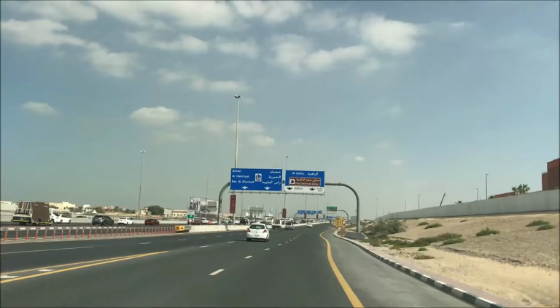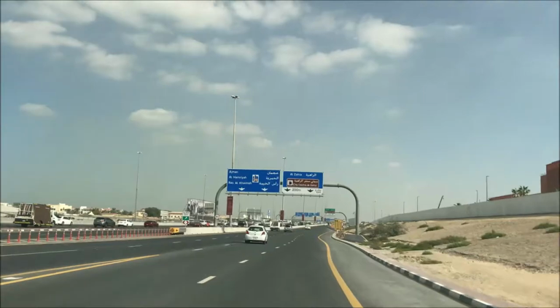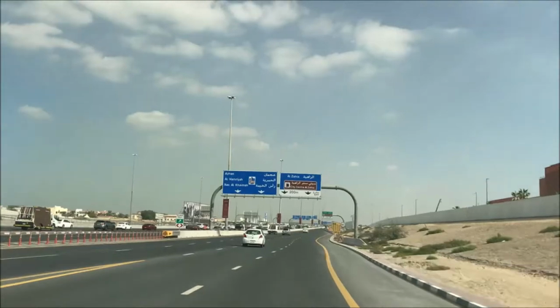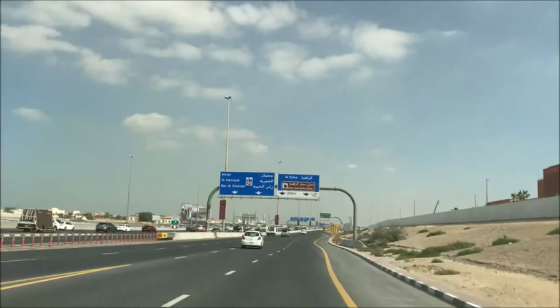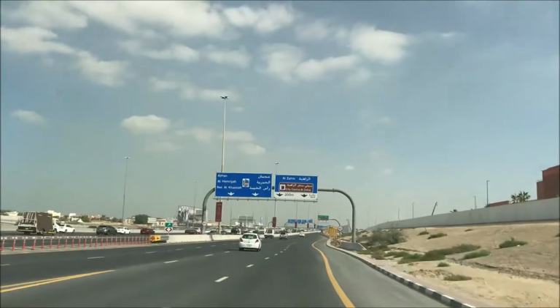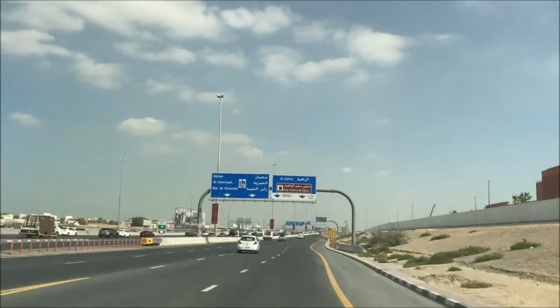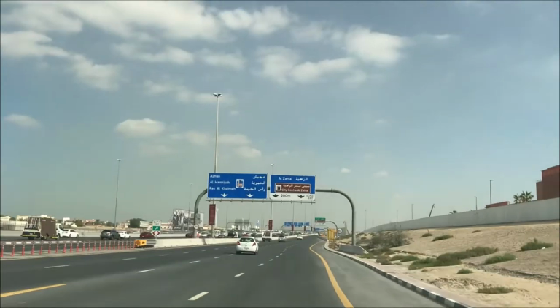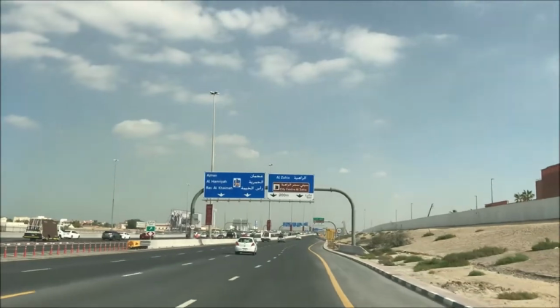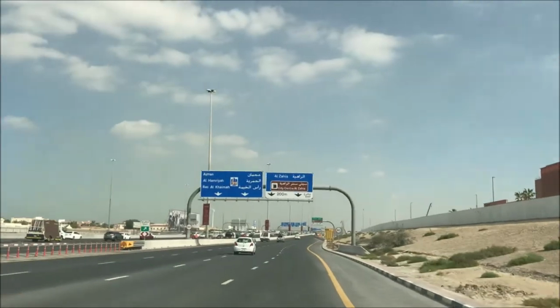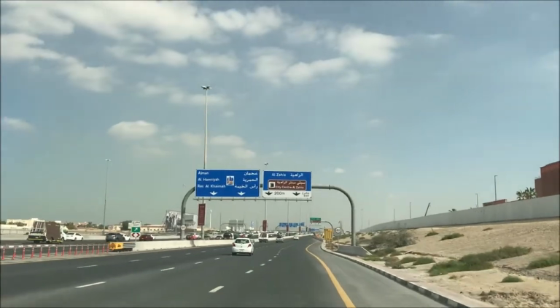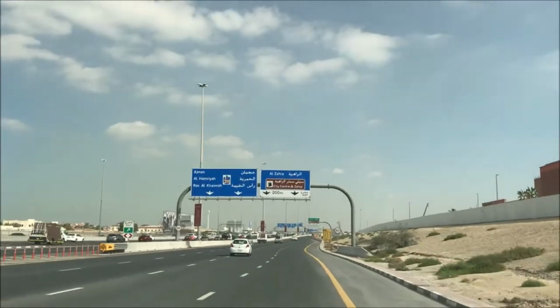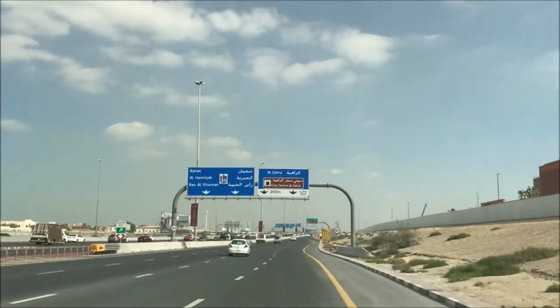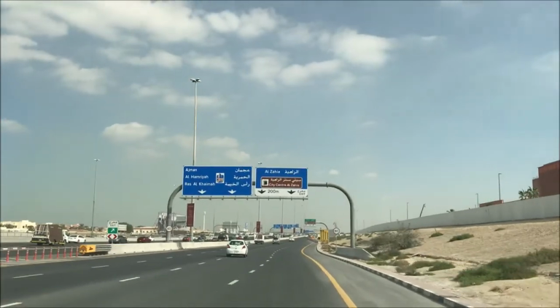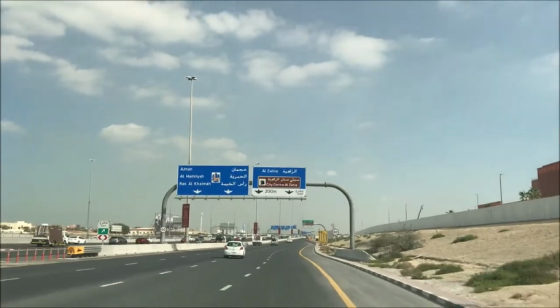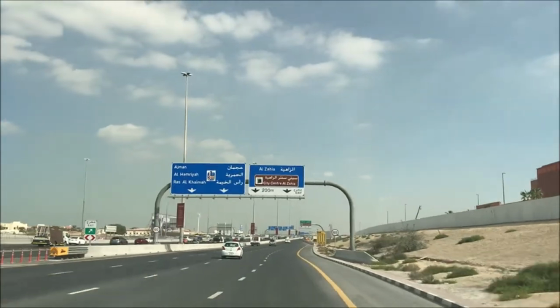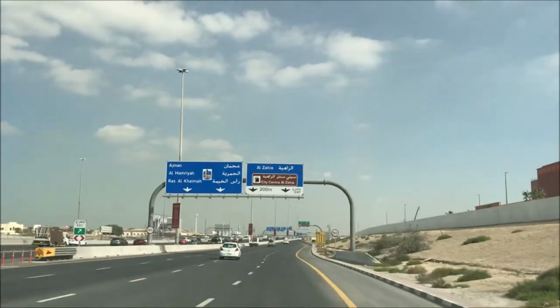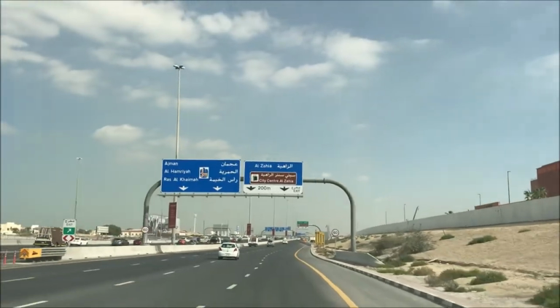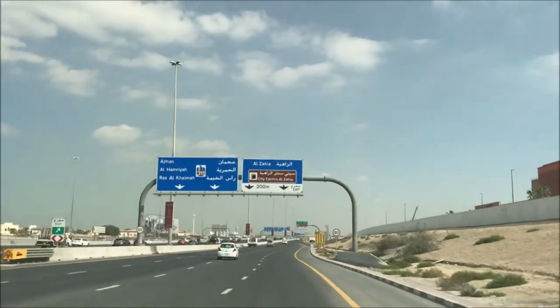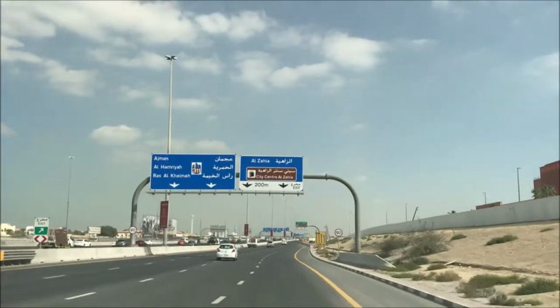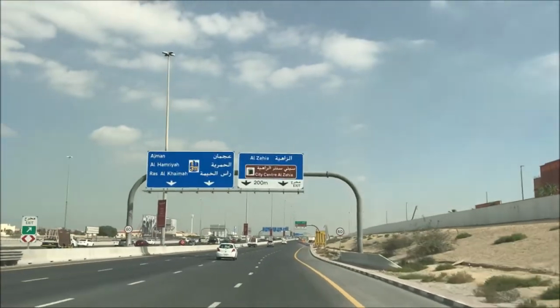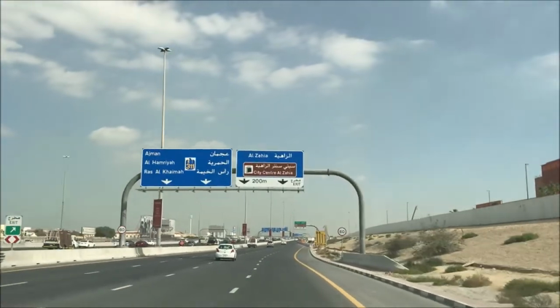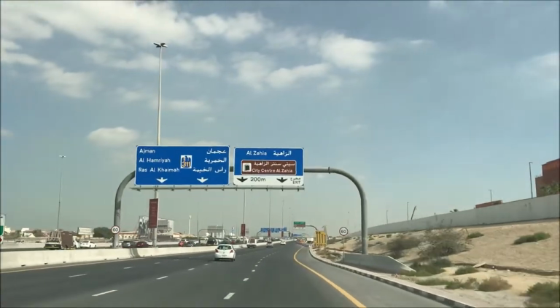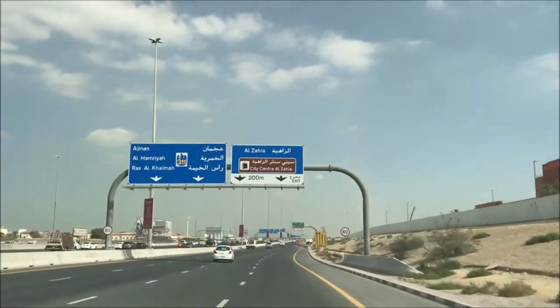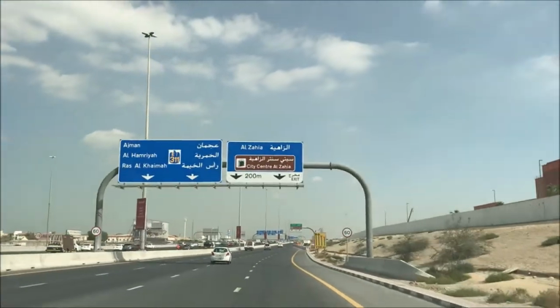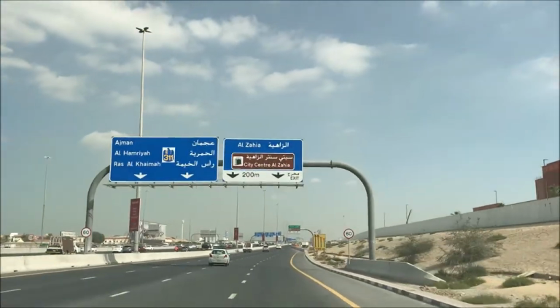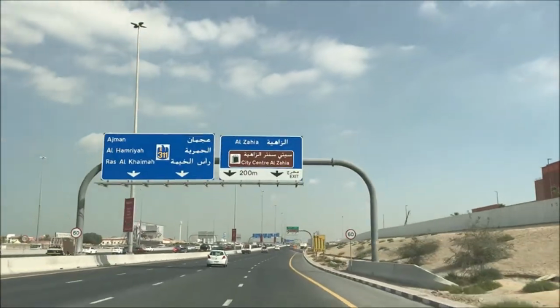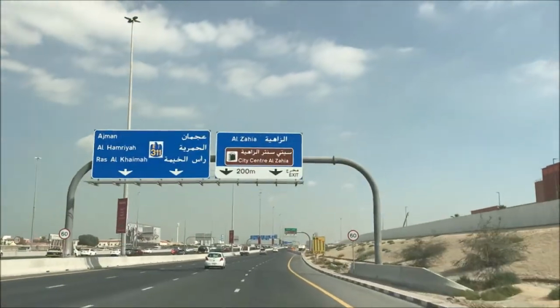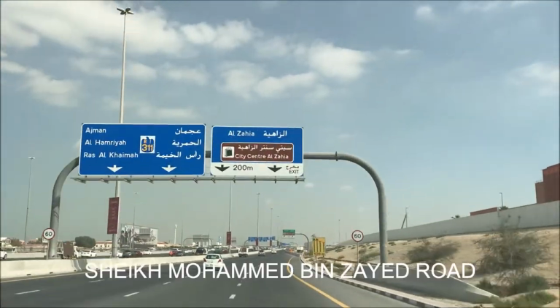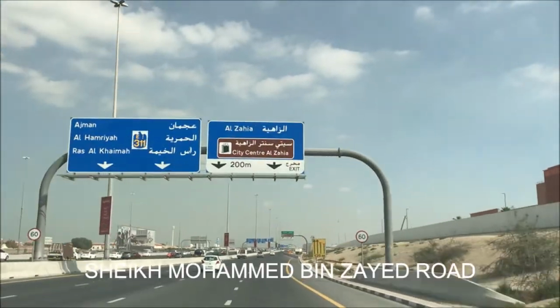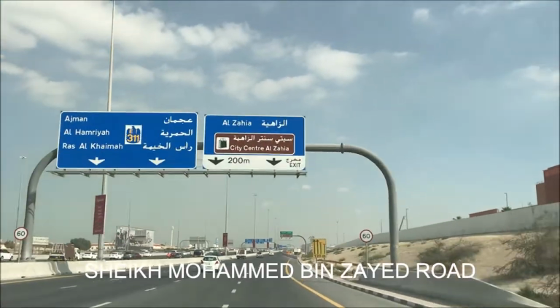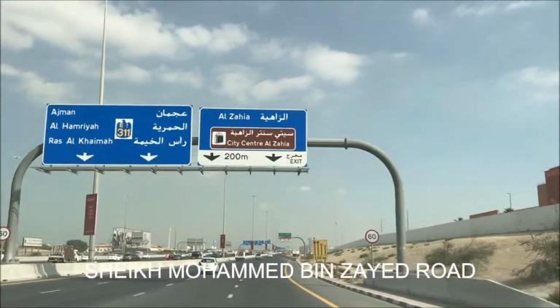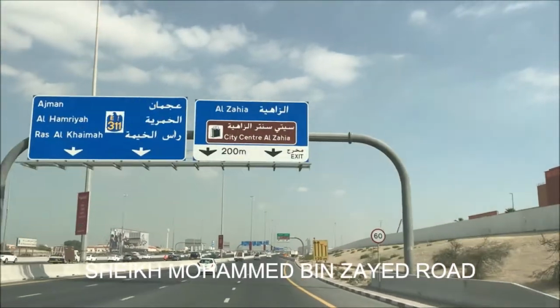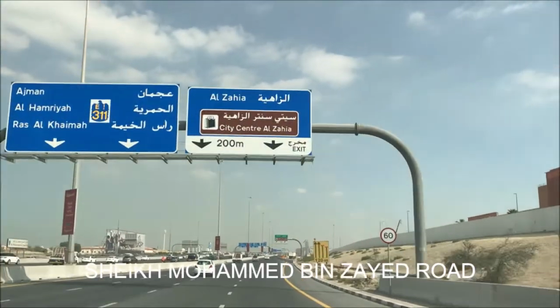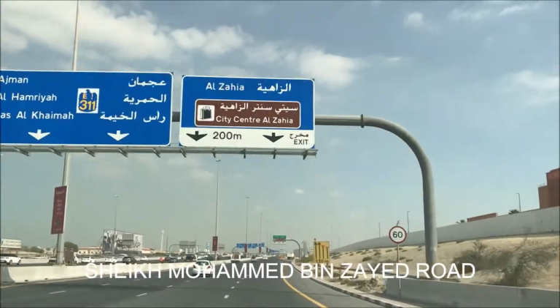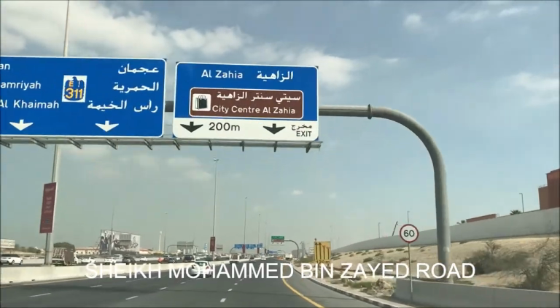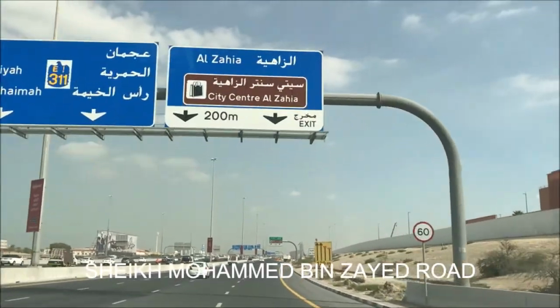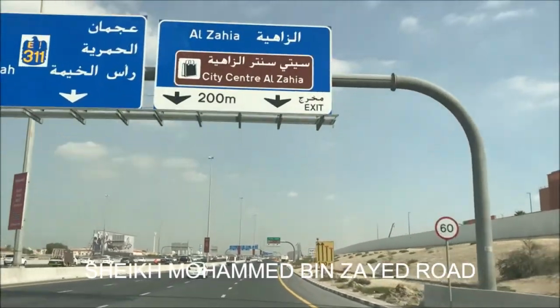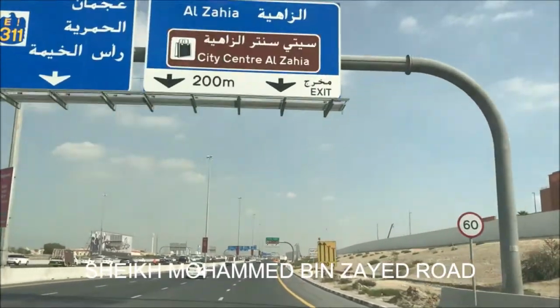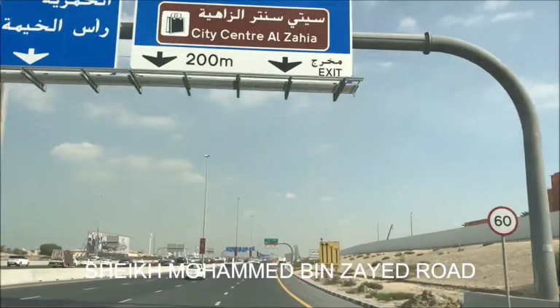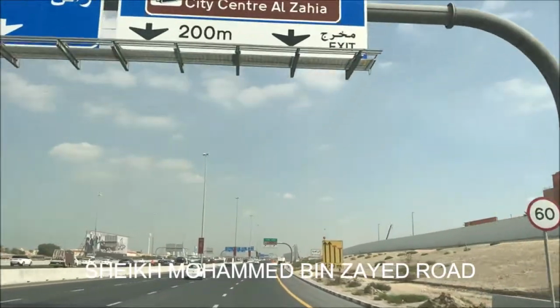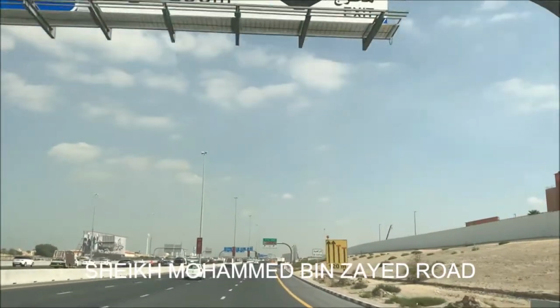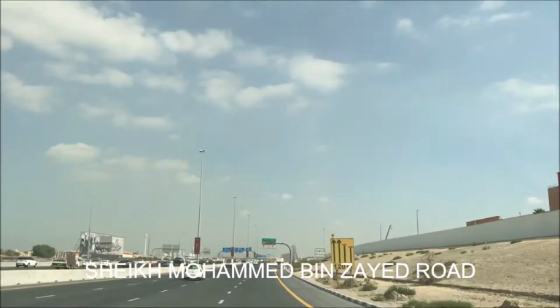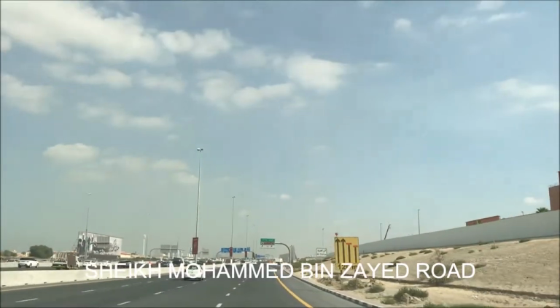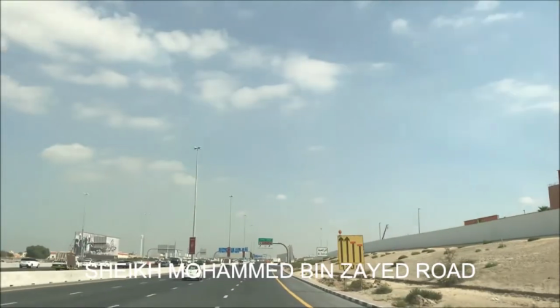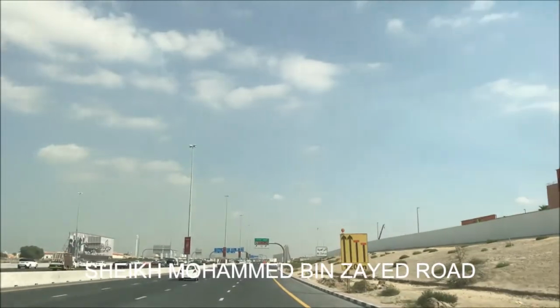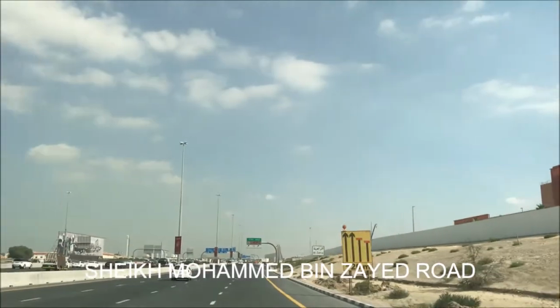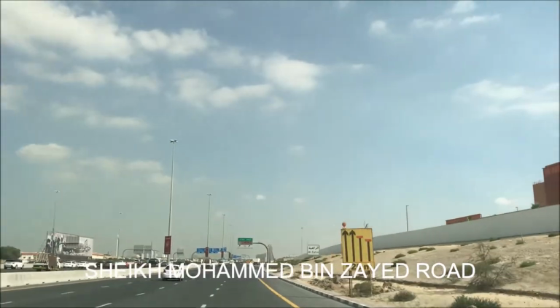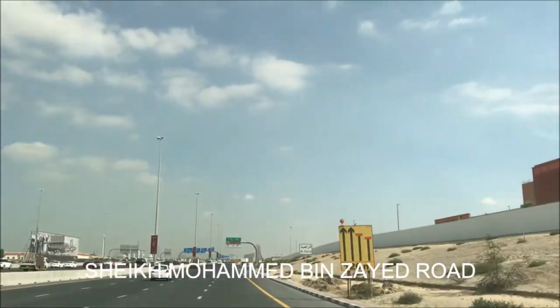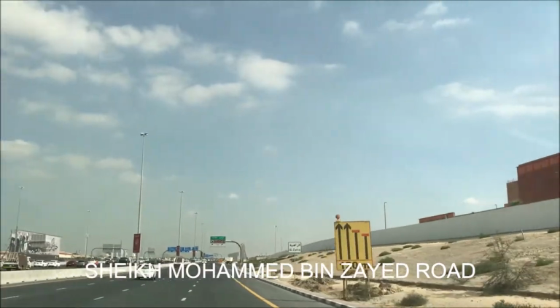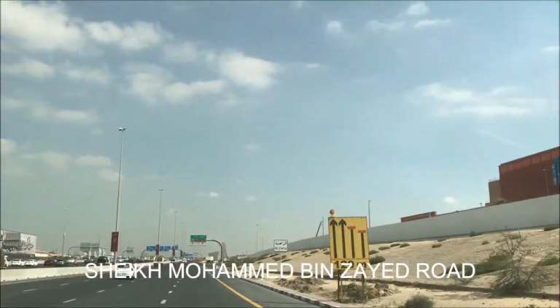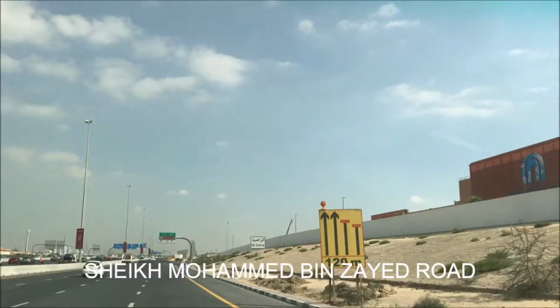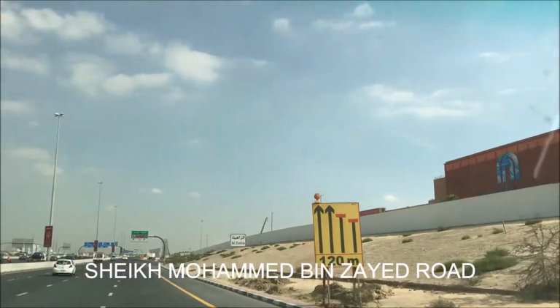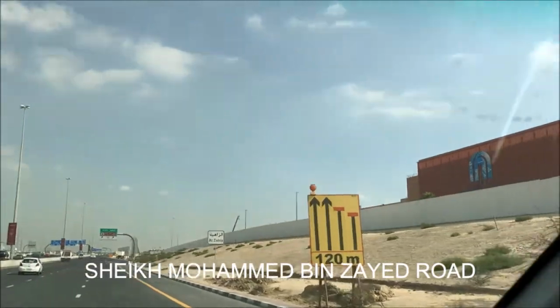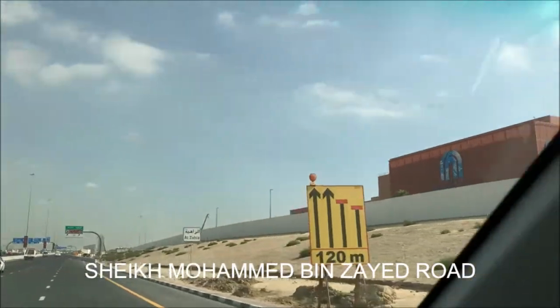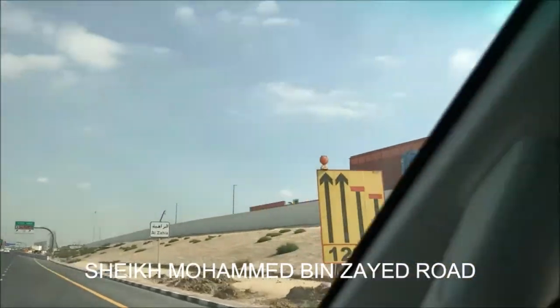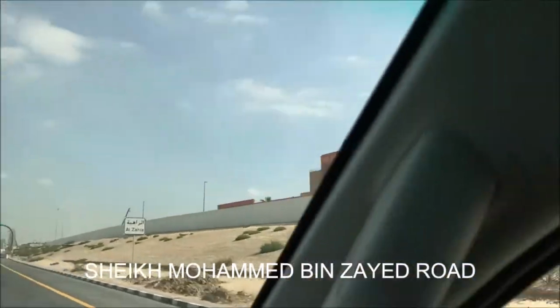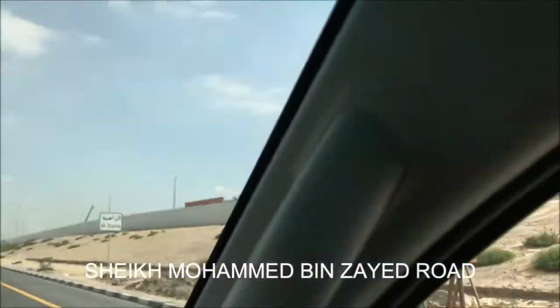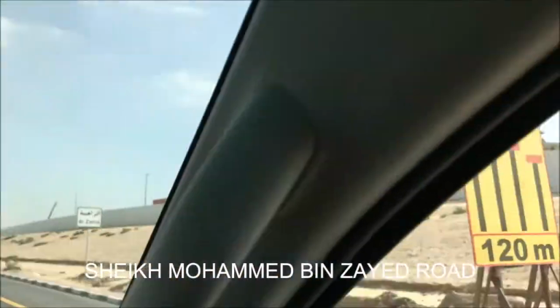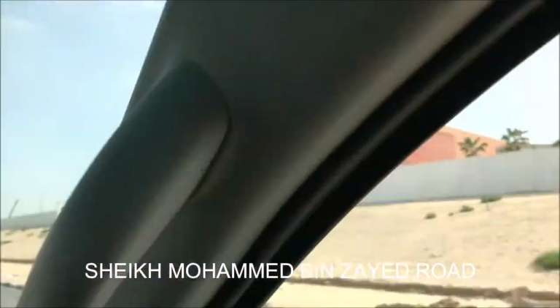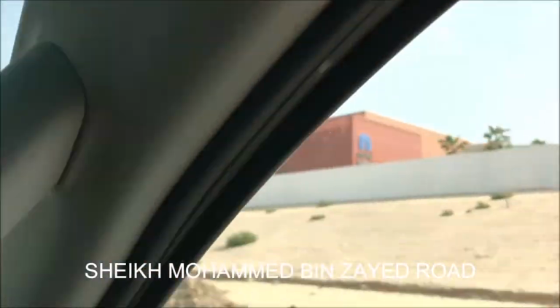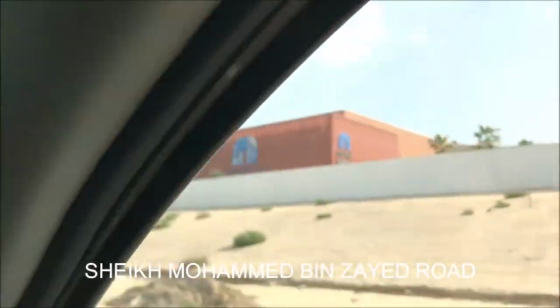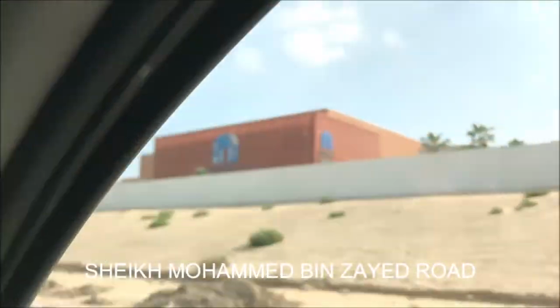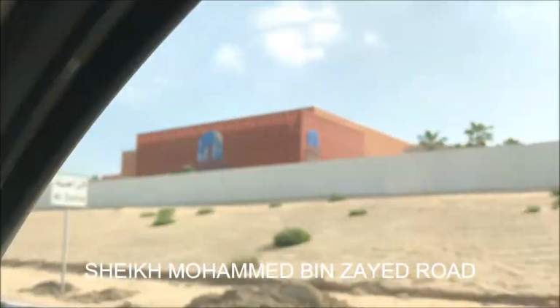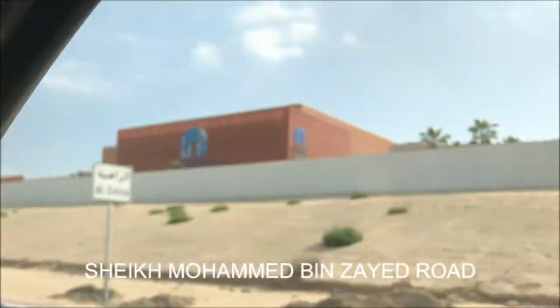Hi friends, I am on a major highway of UAE — it's Mohammed bin Zayed Road E311.